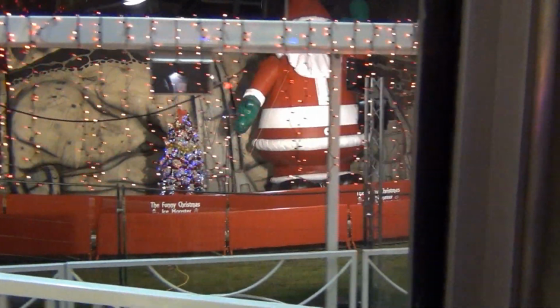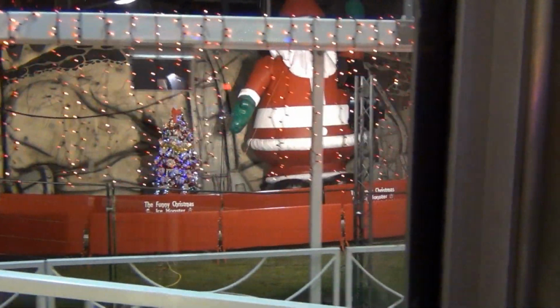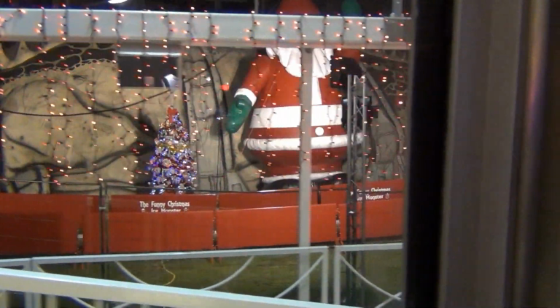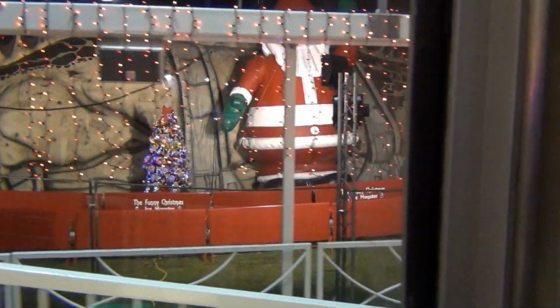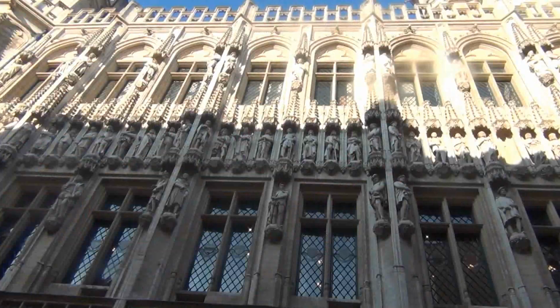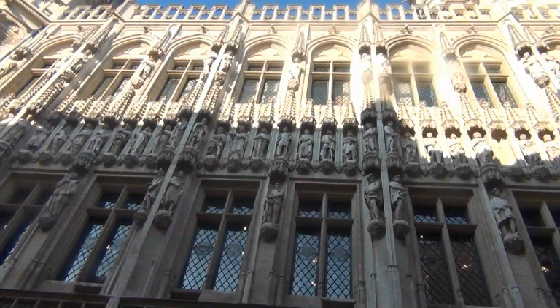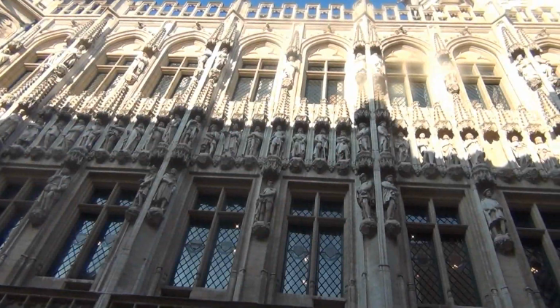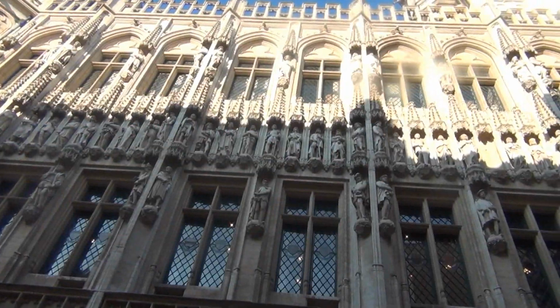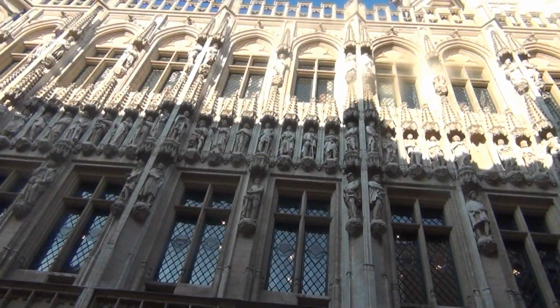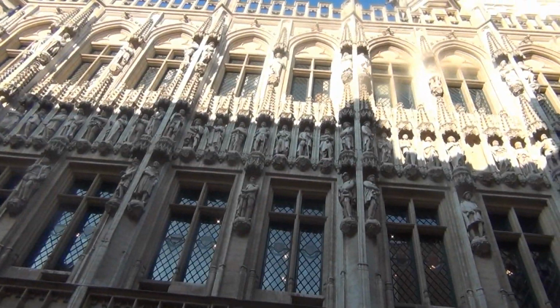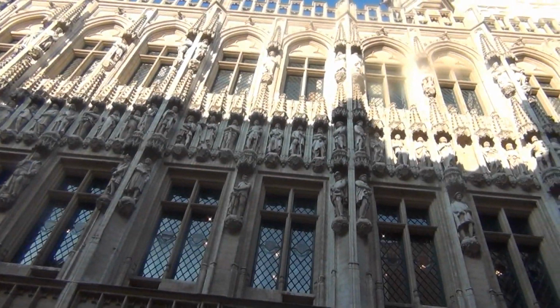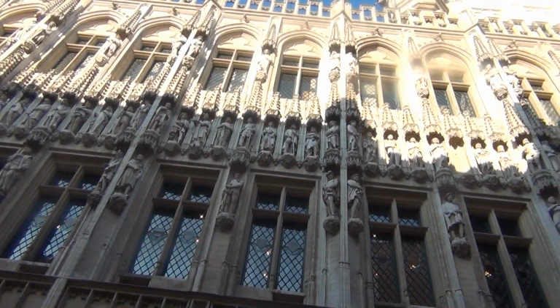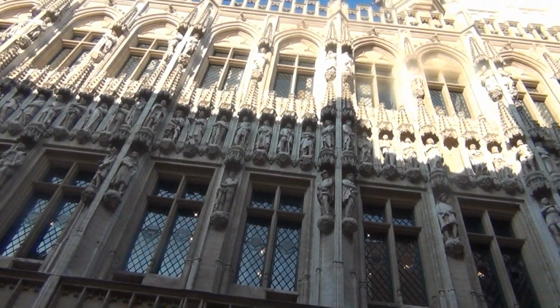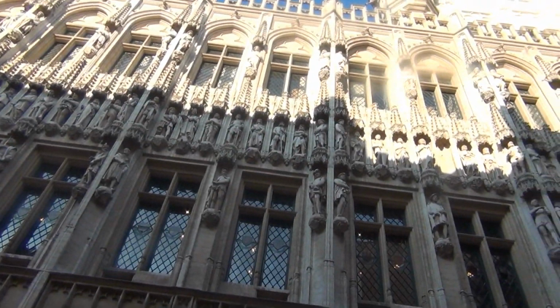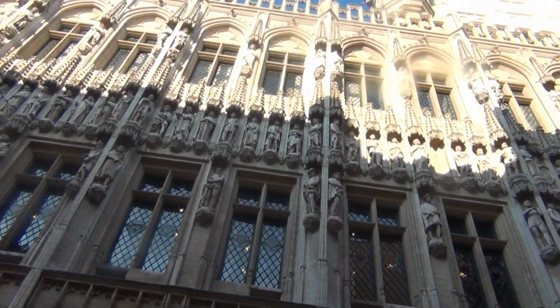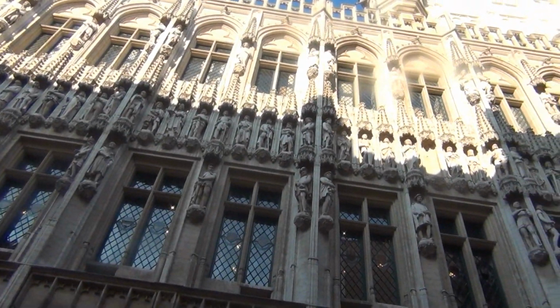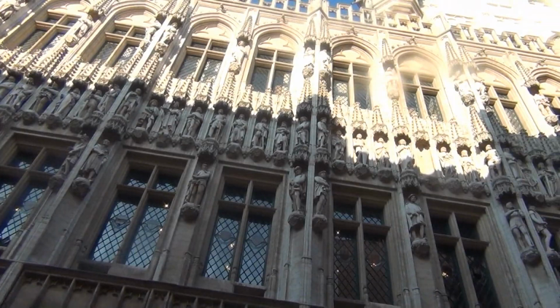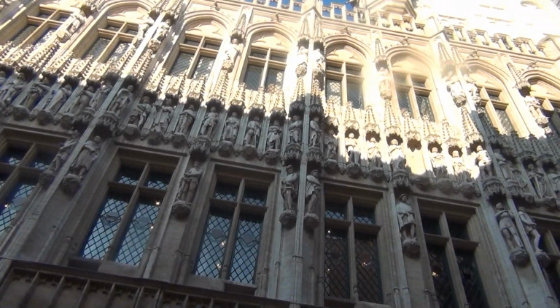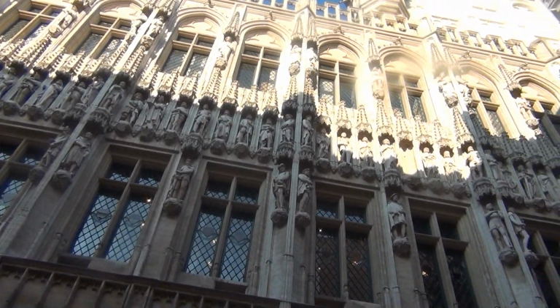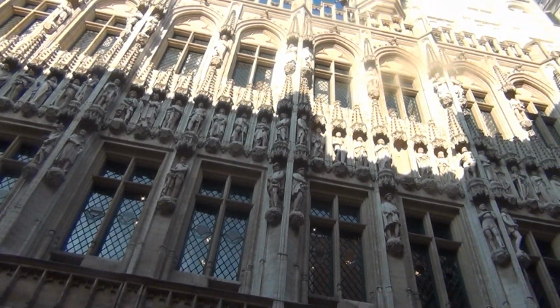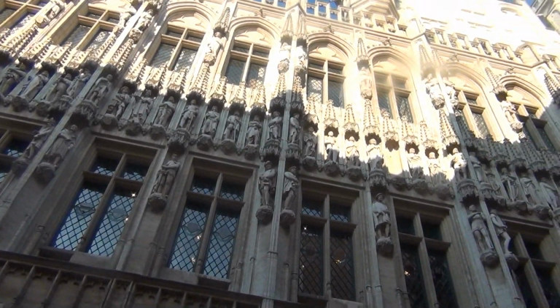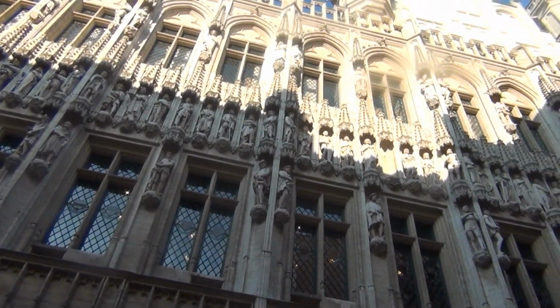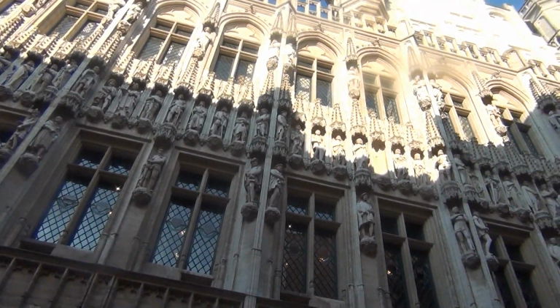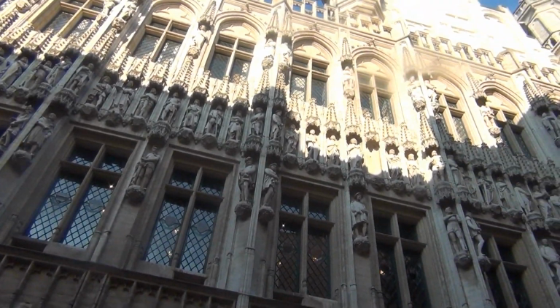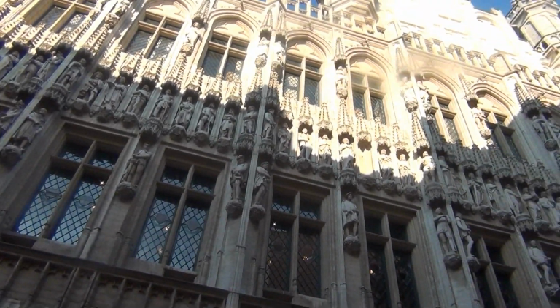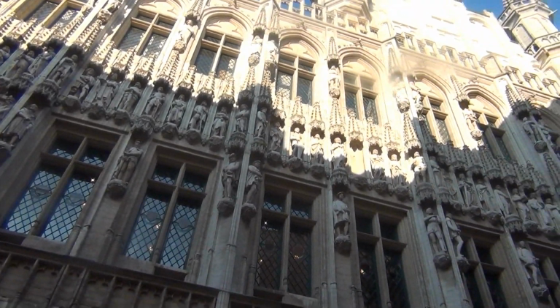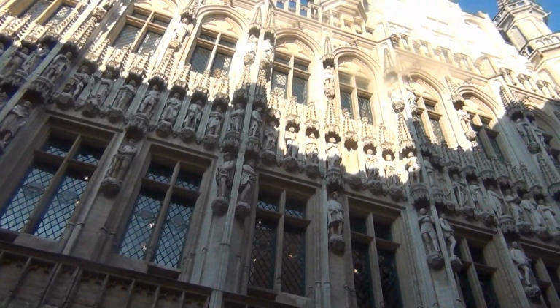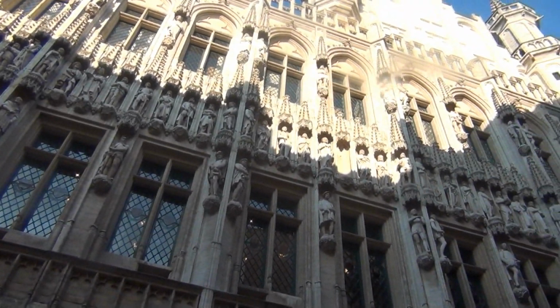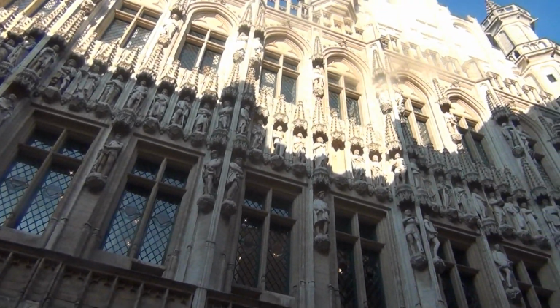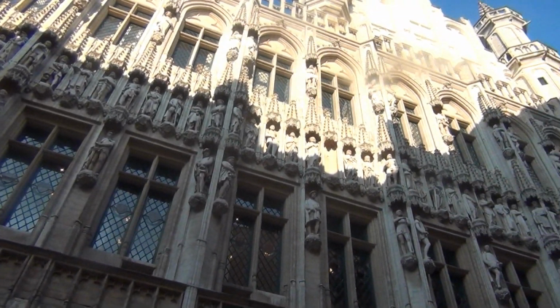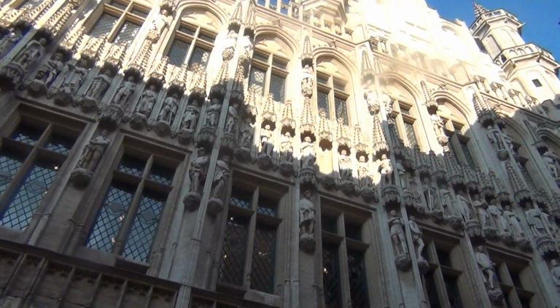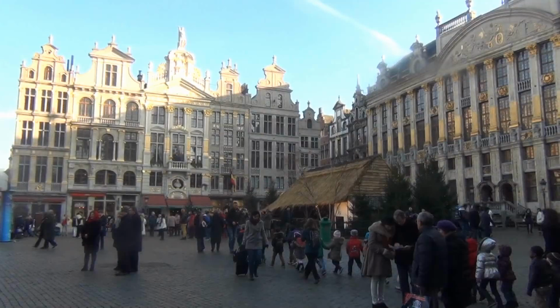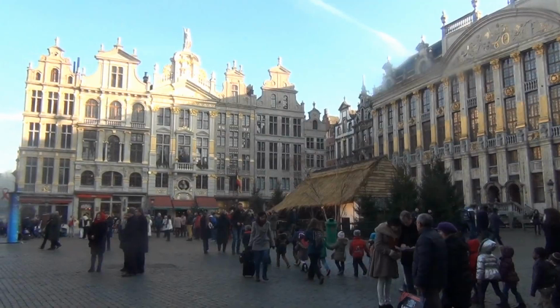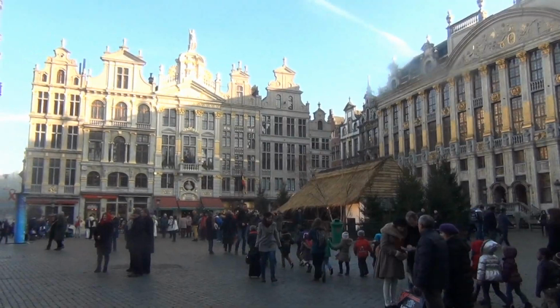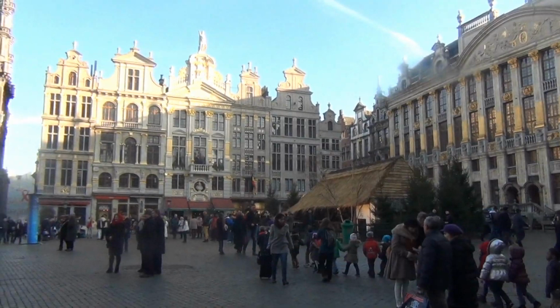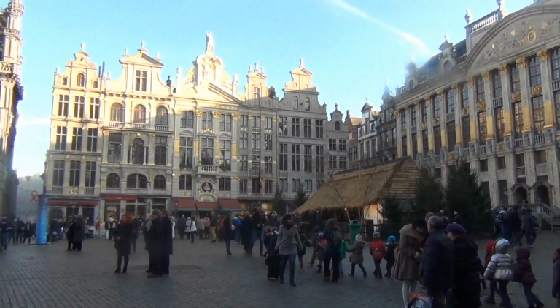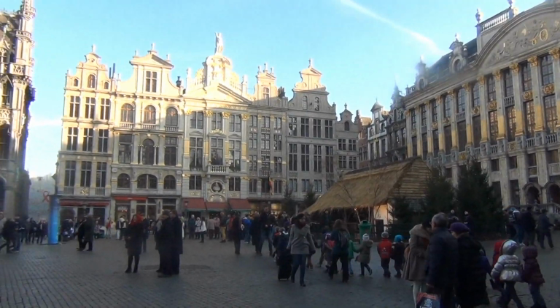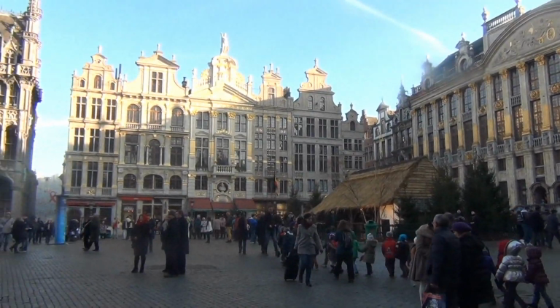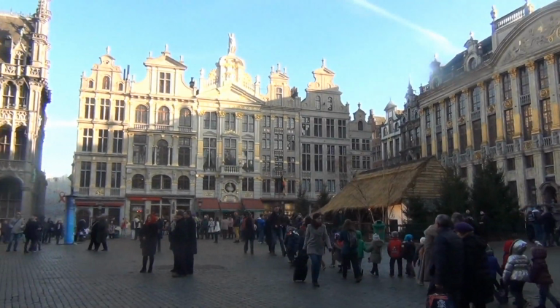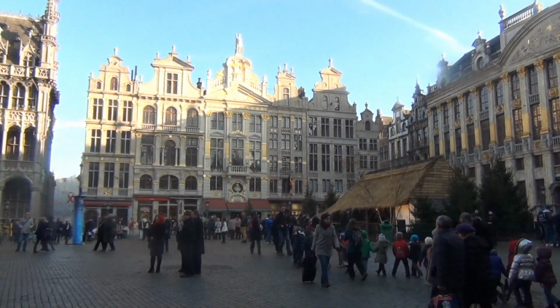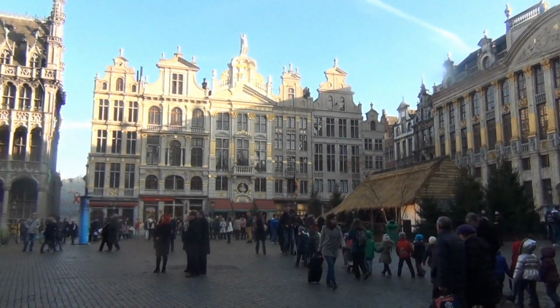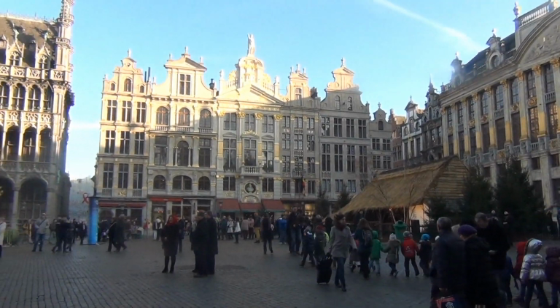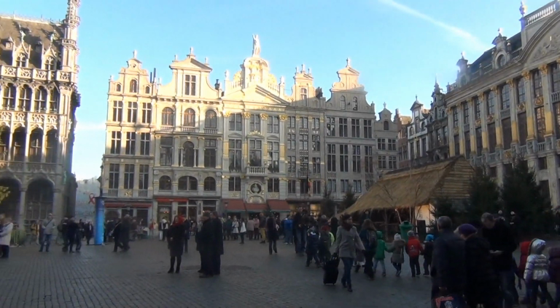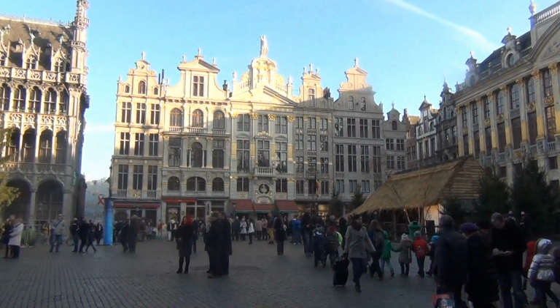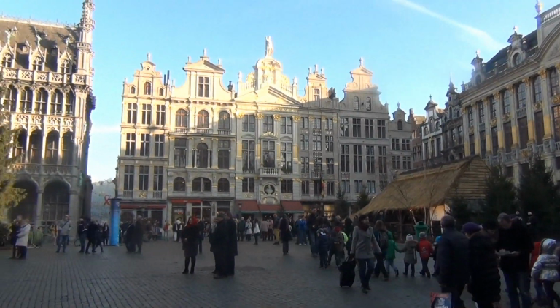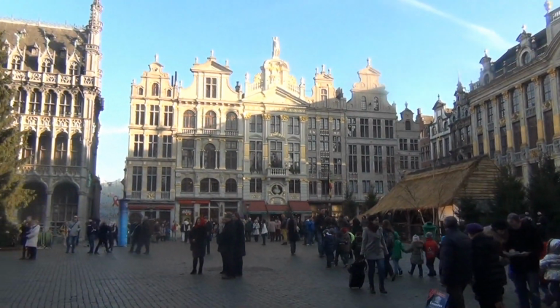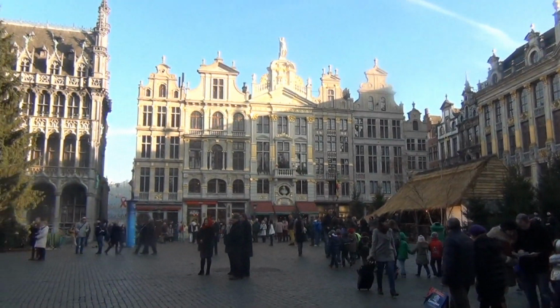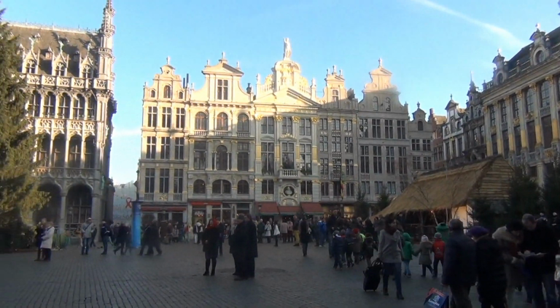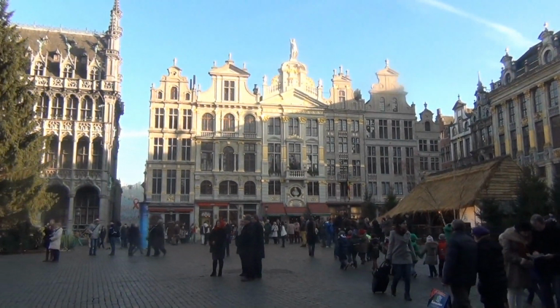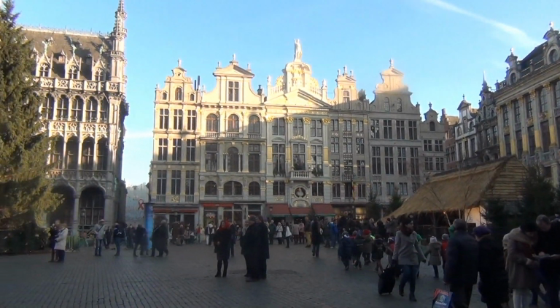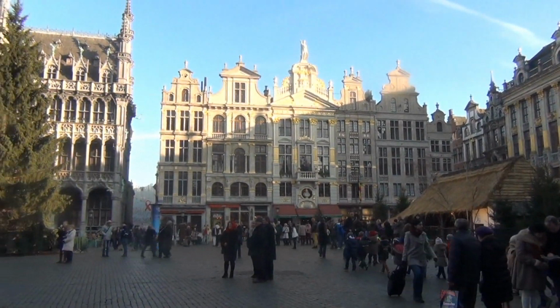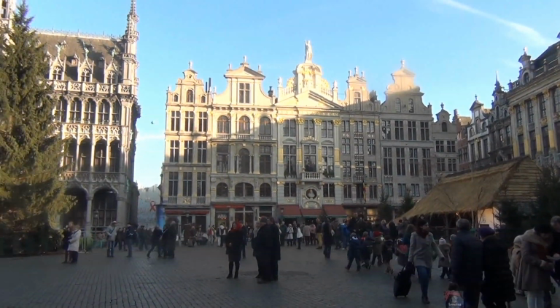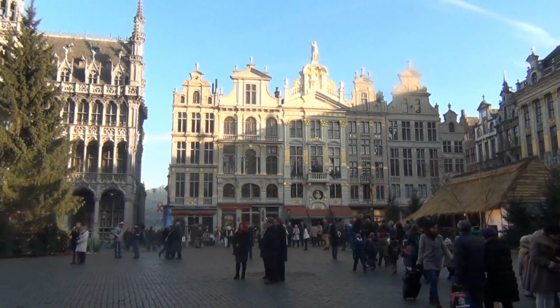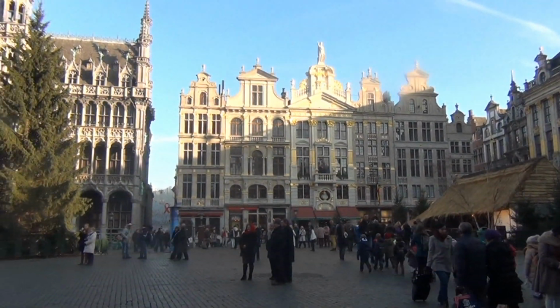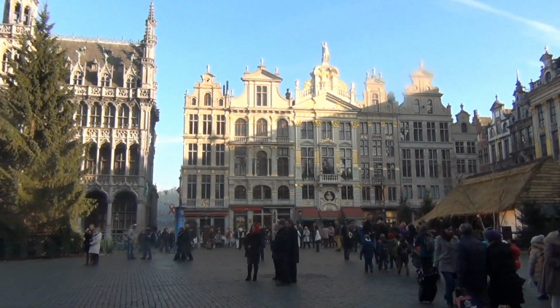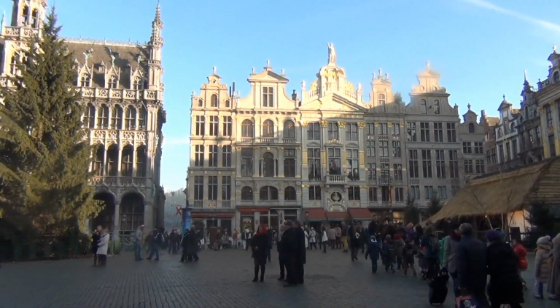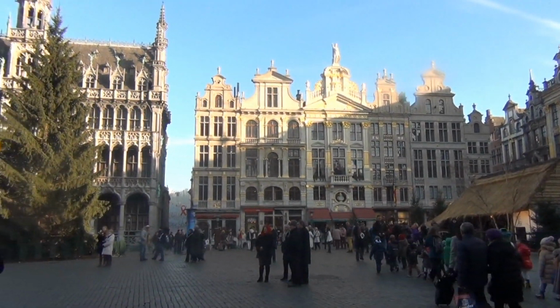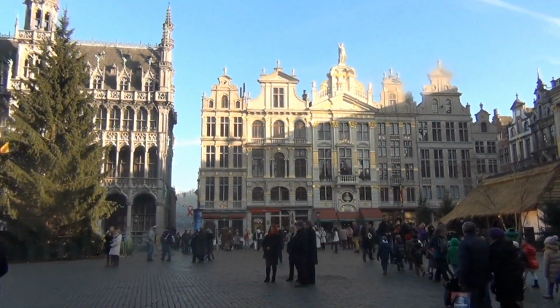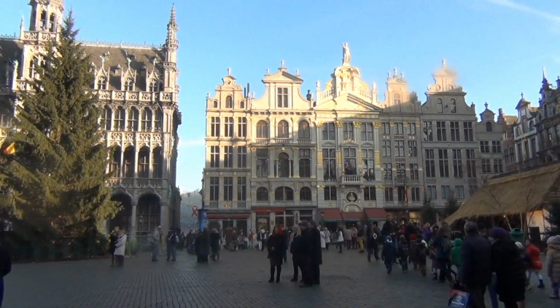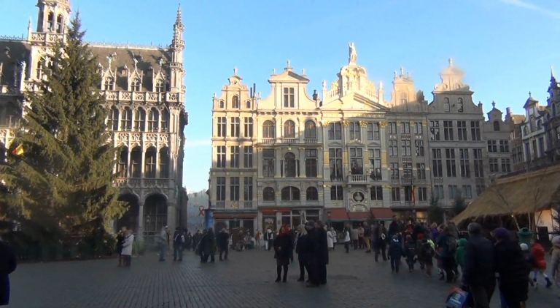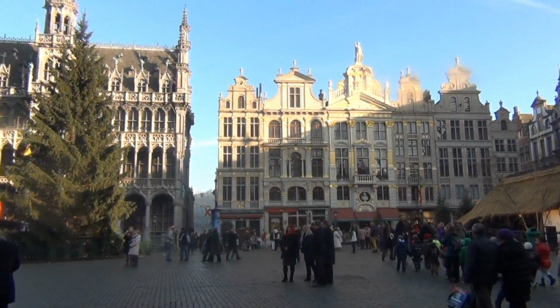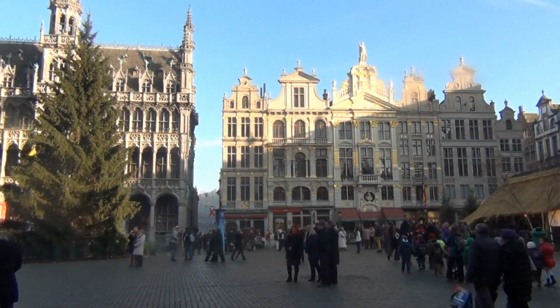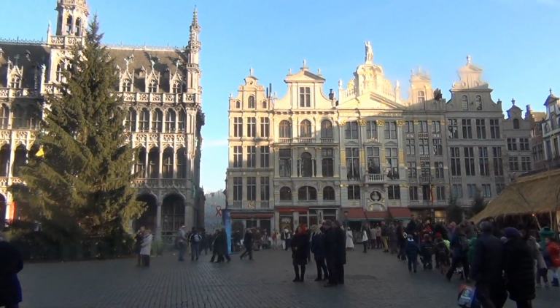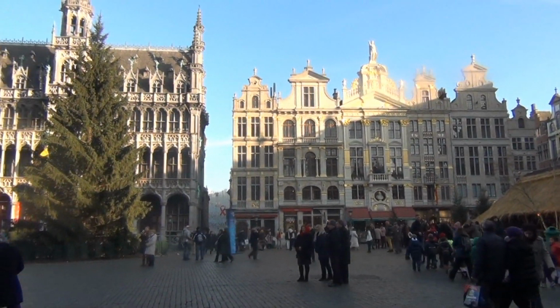You can also visit Grand Place, the main square, and enjoy the beautiful architecture.